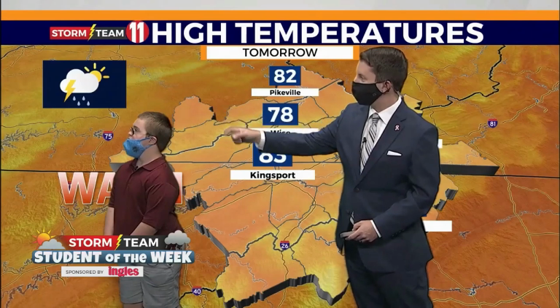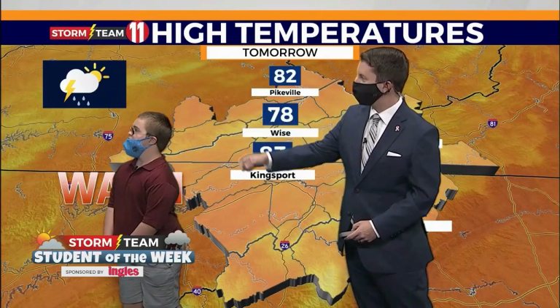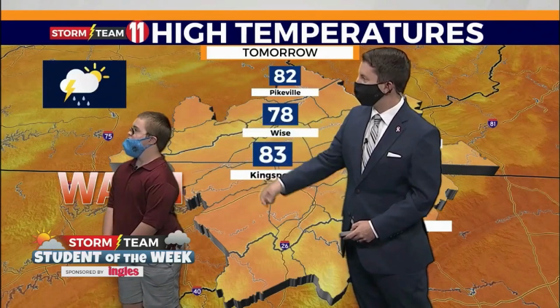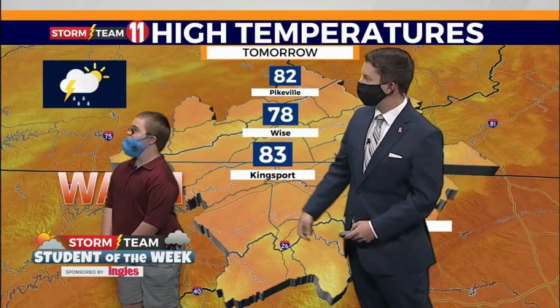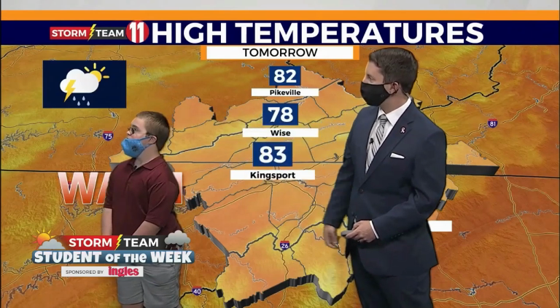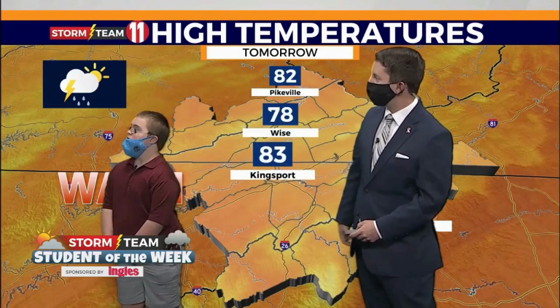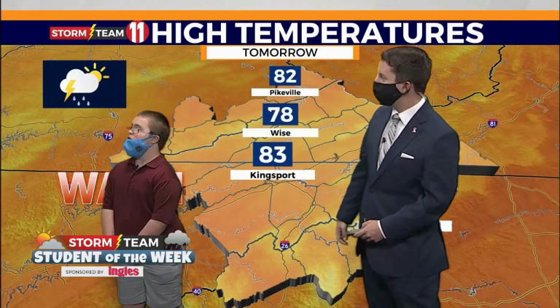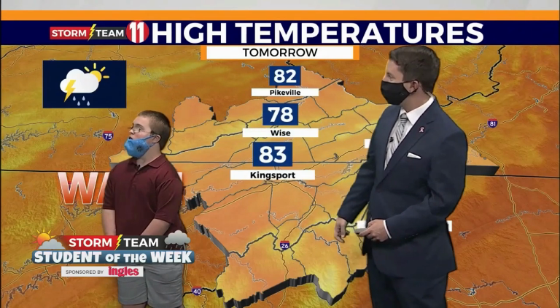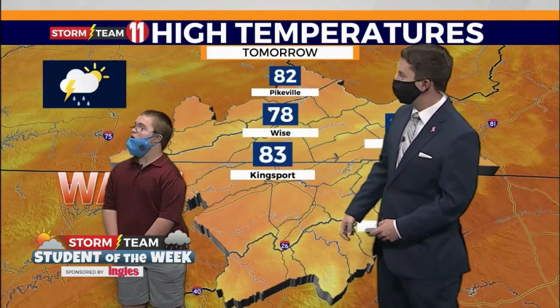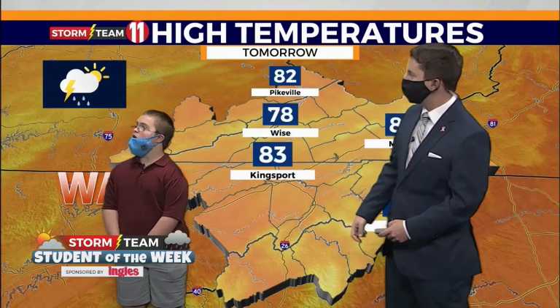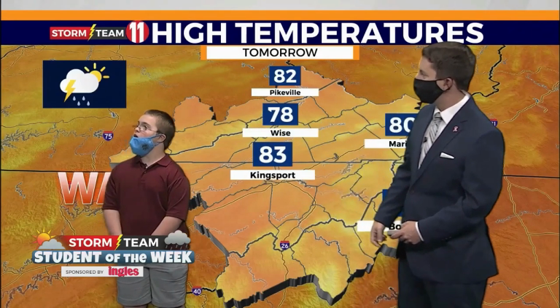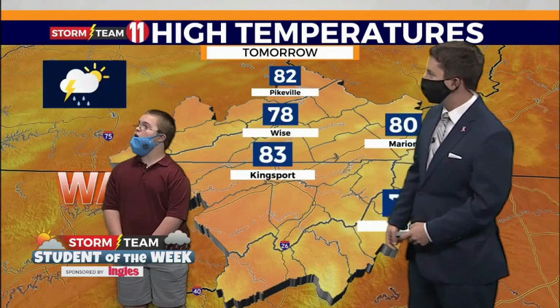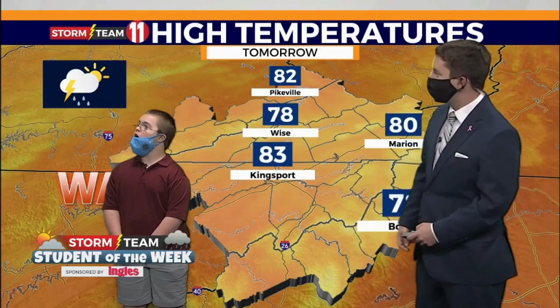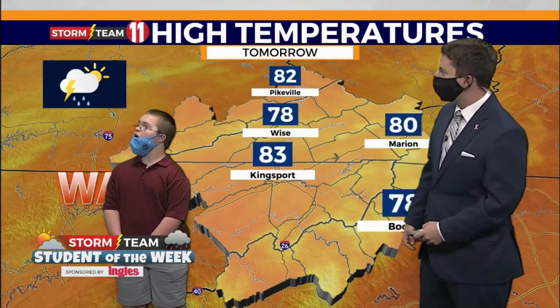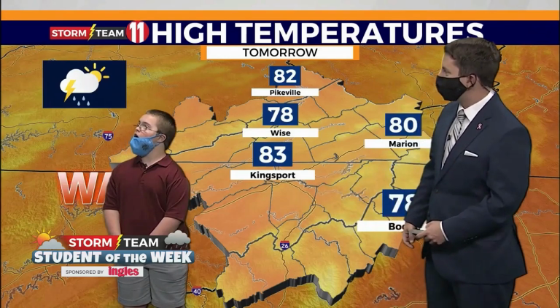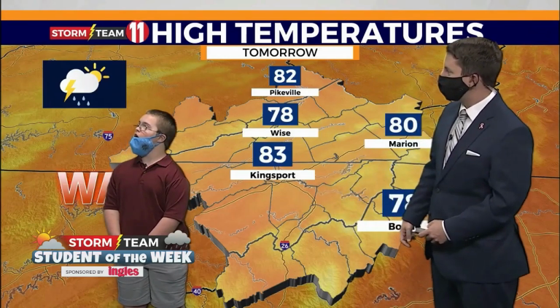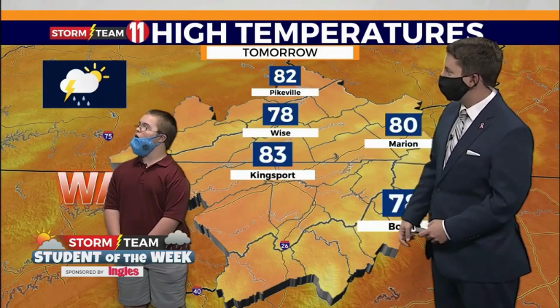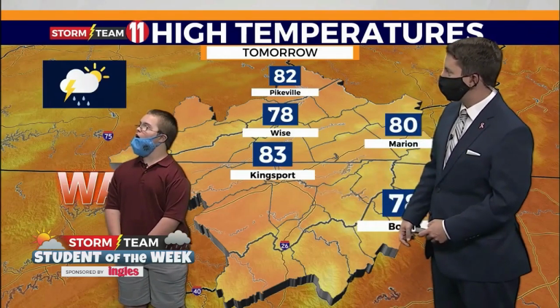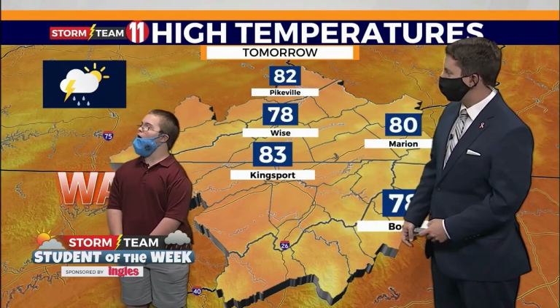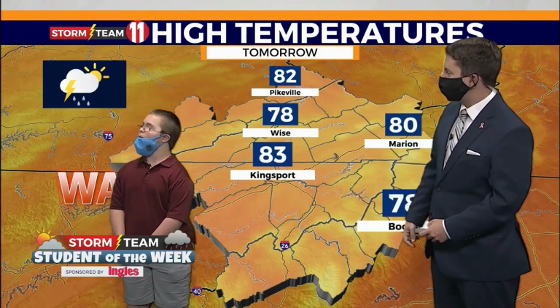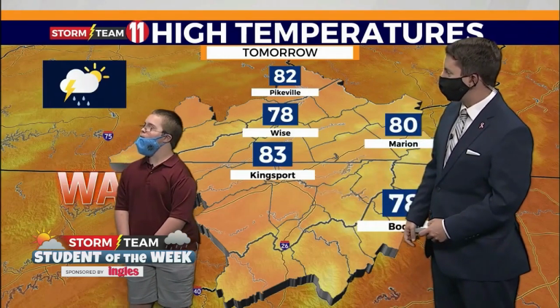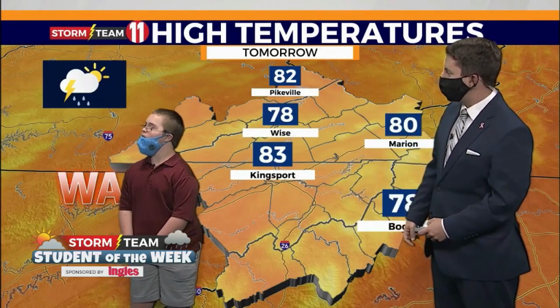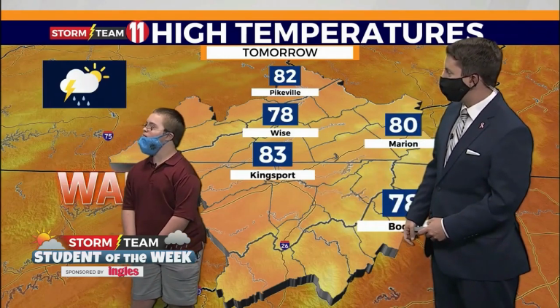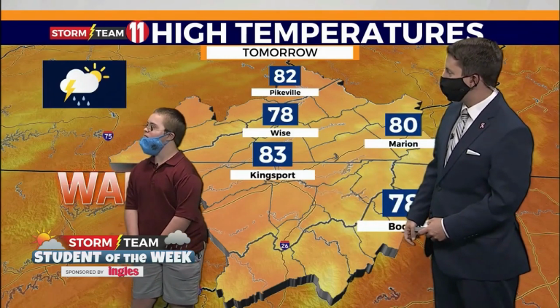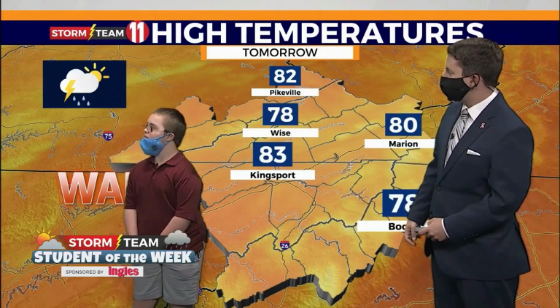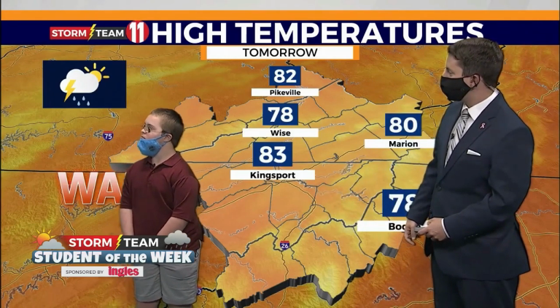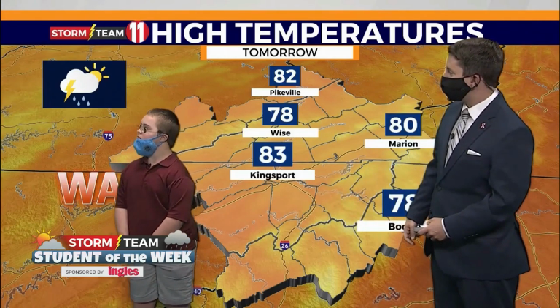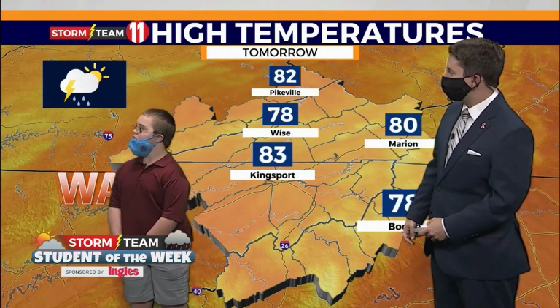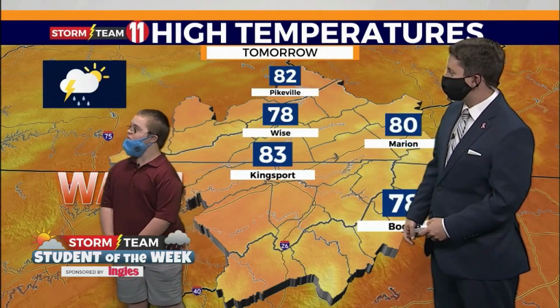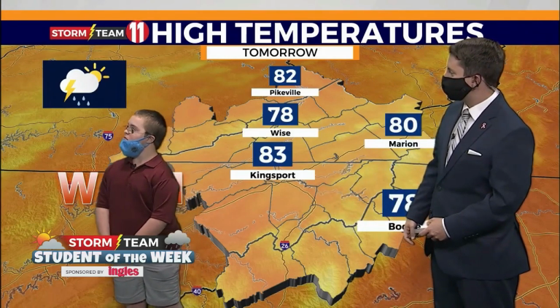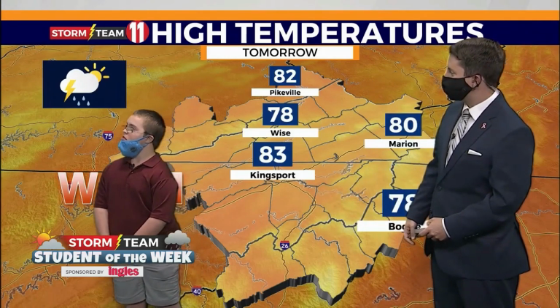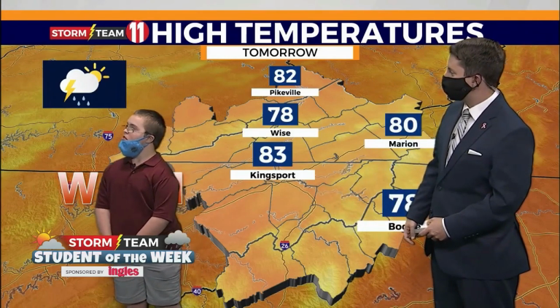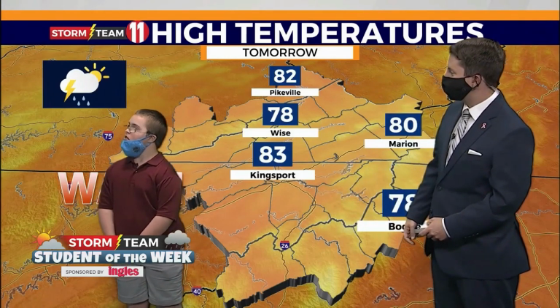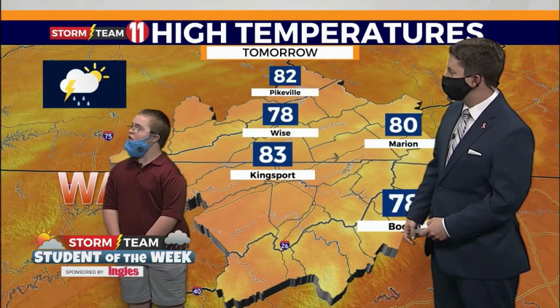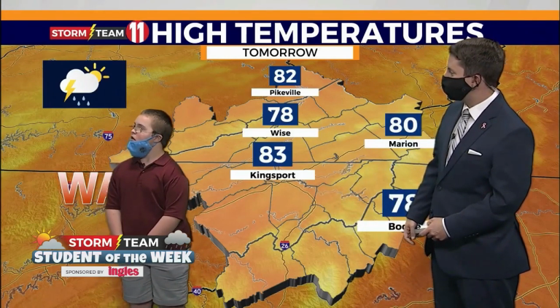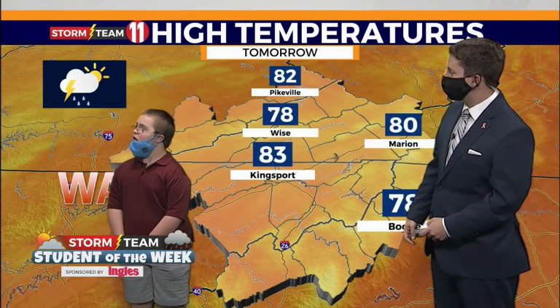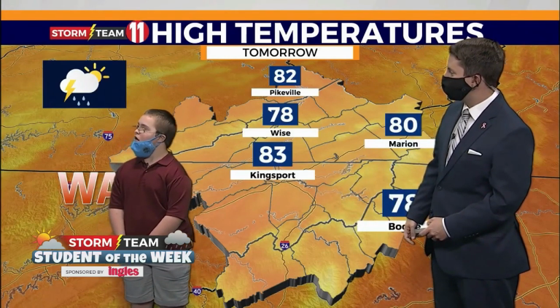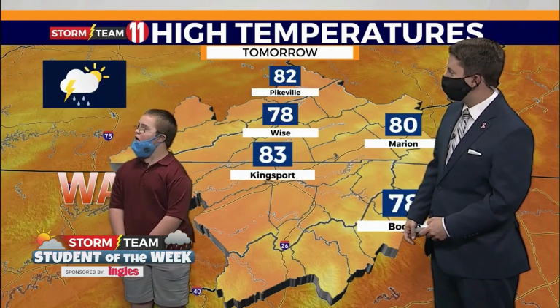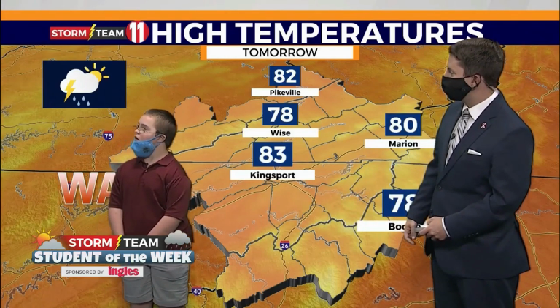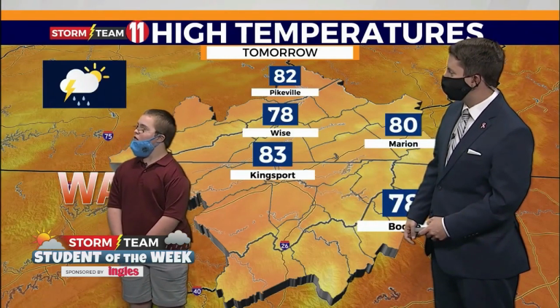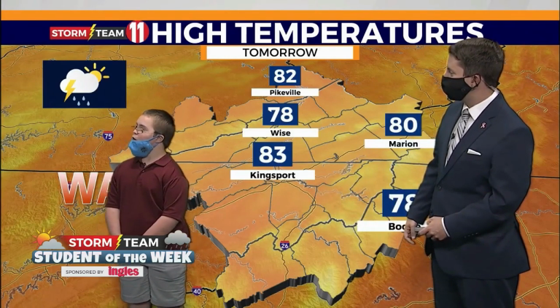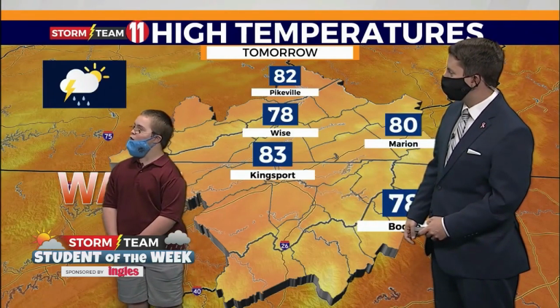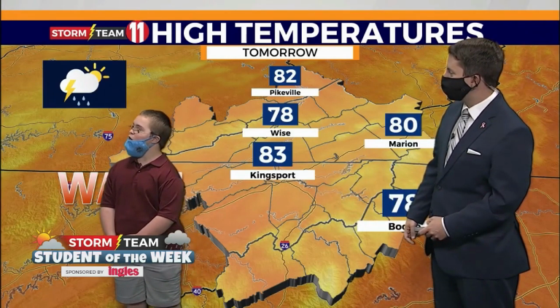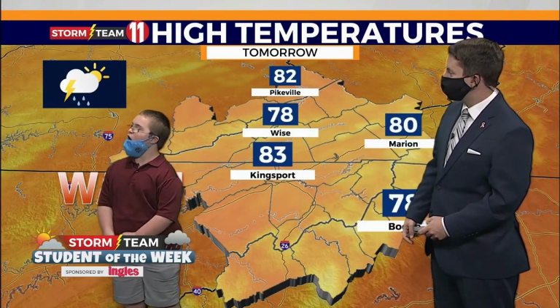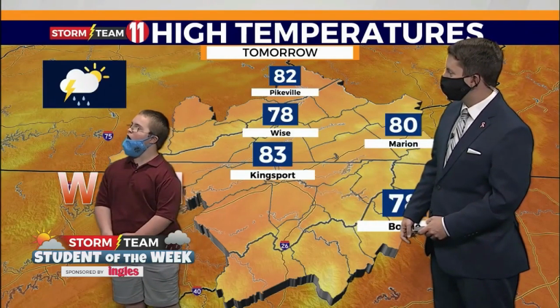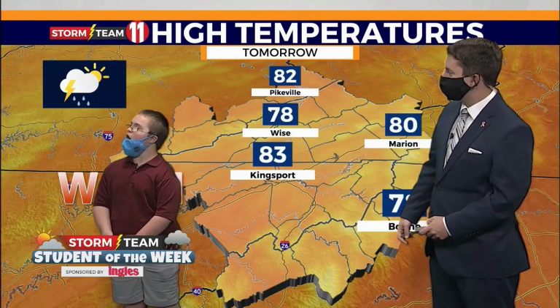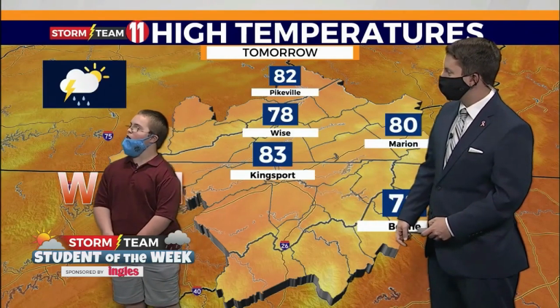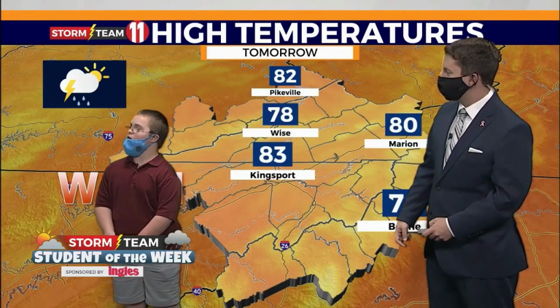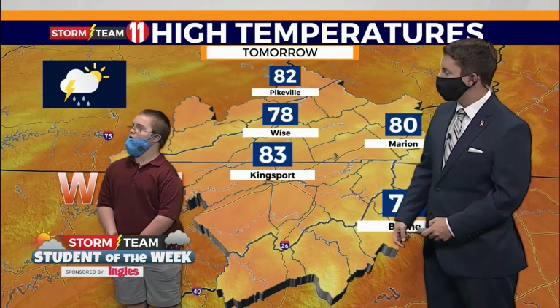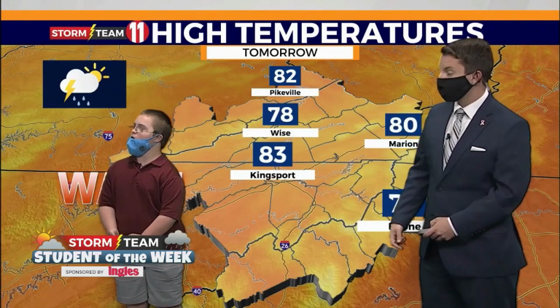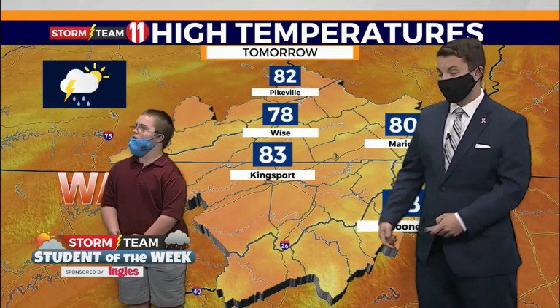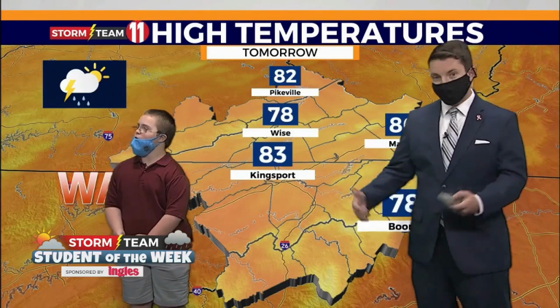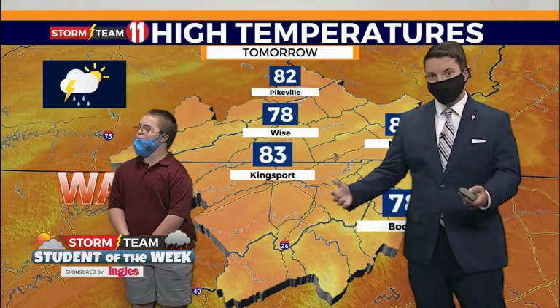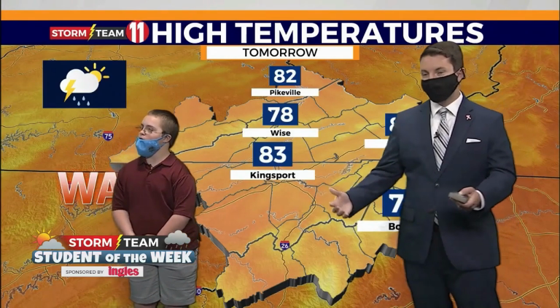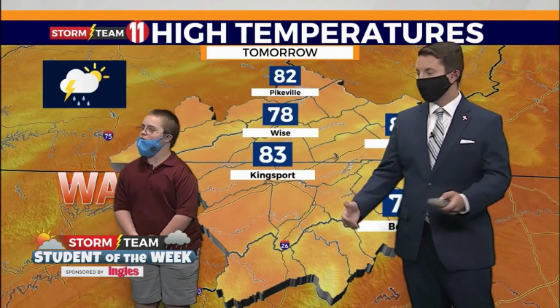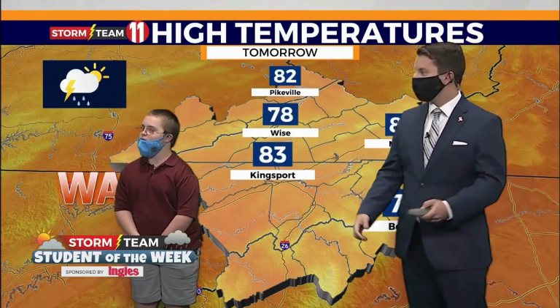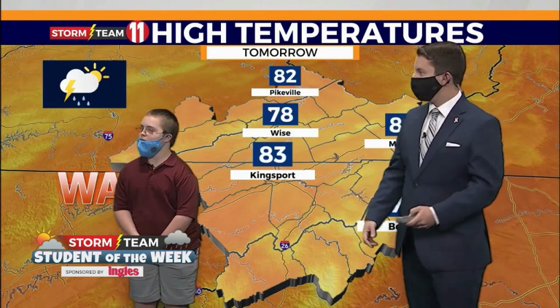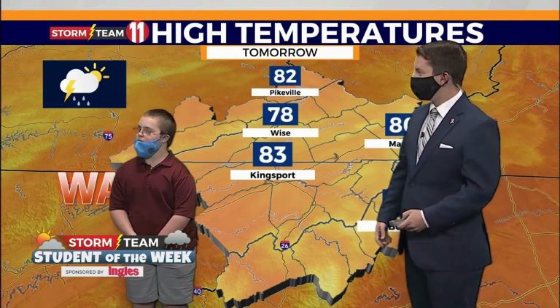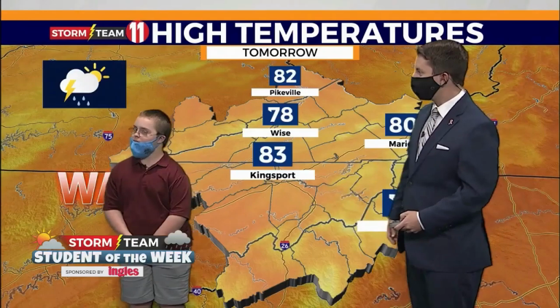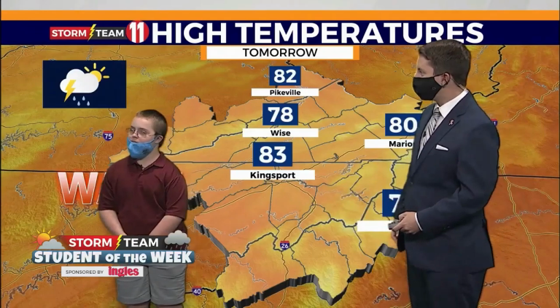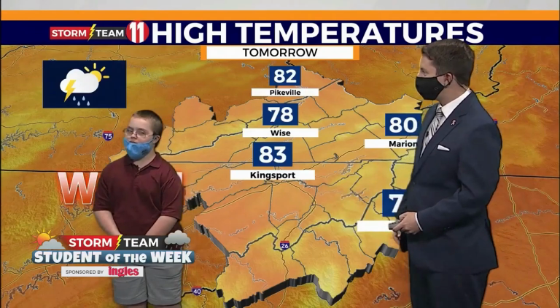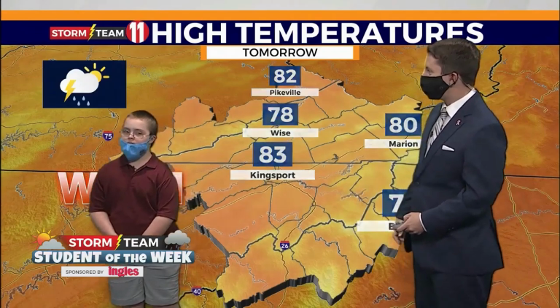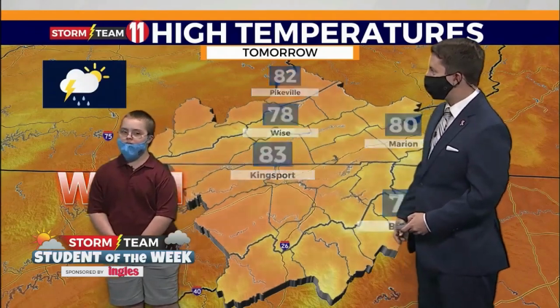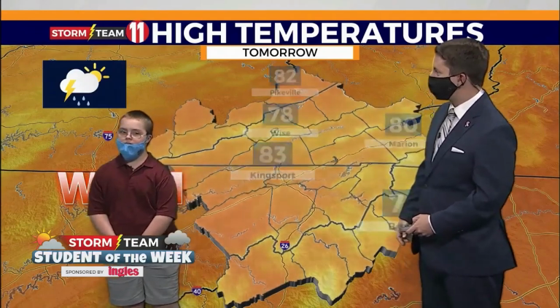Are we going to see rain? Yeah. Rain and what else? Thunder and lightning. Thunder and lightning — great job.